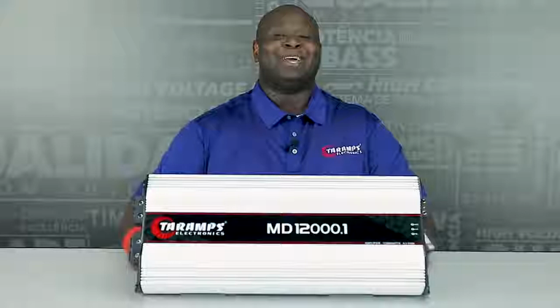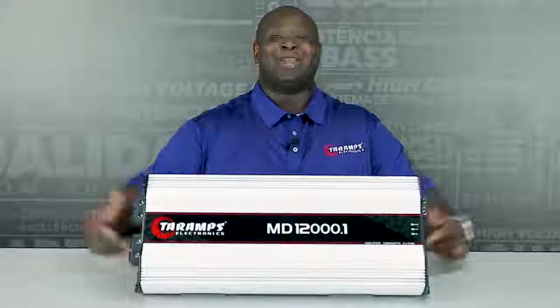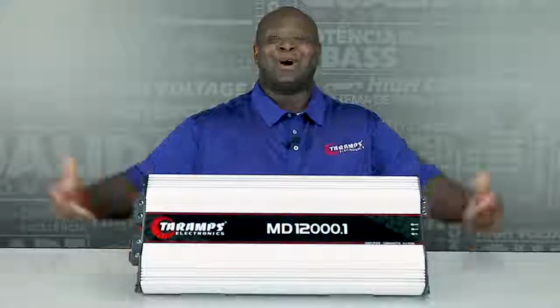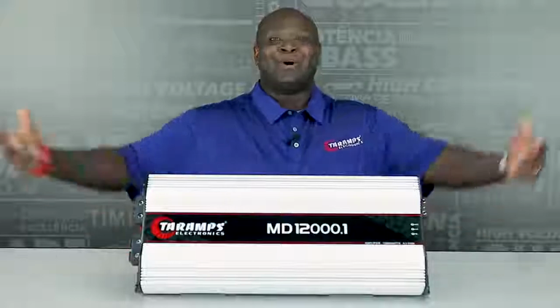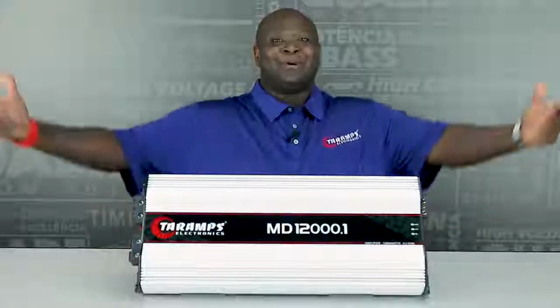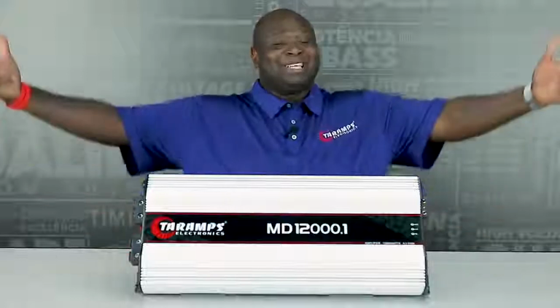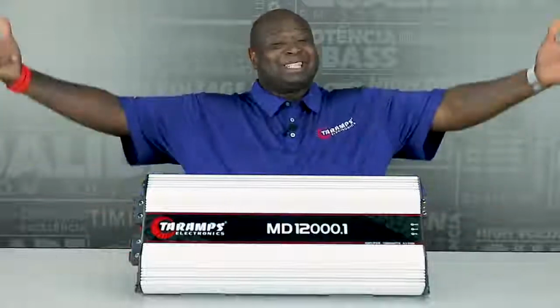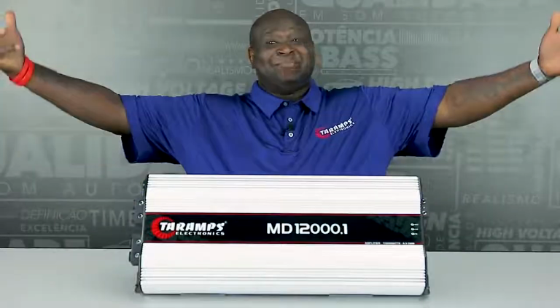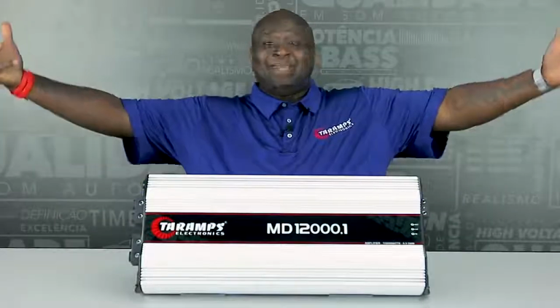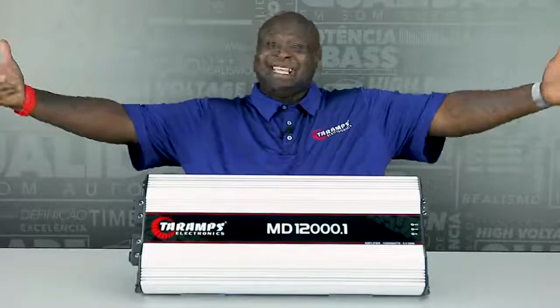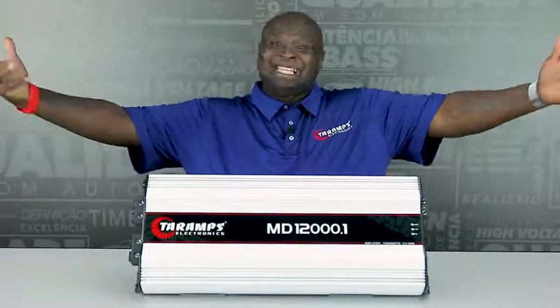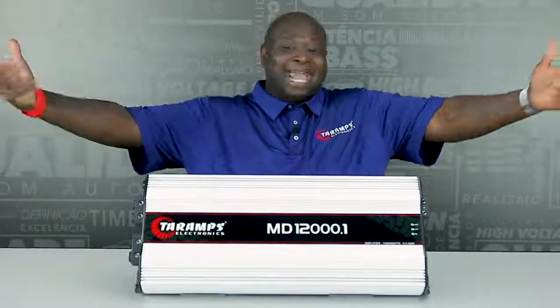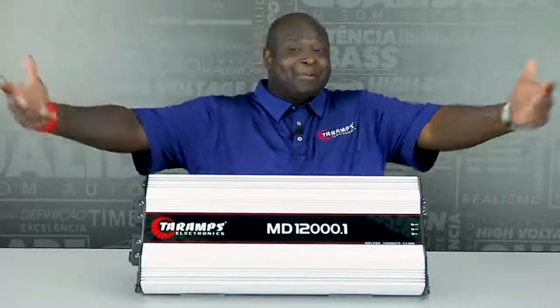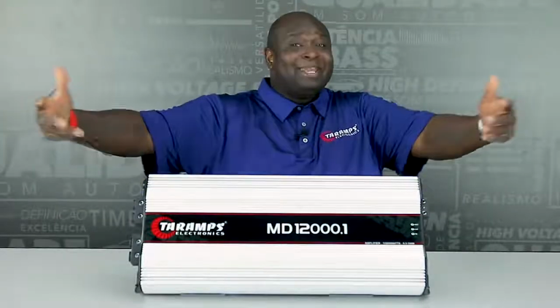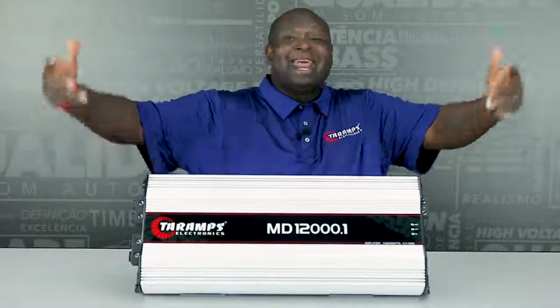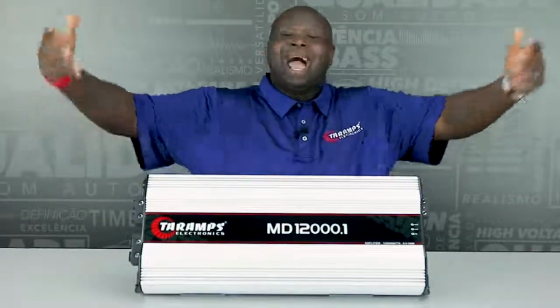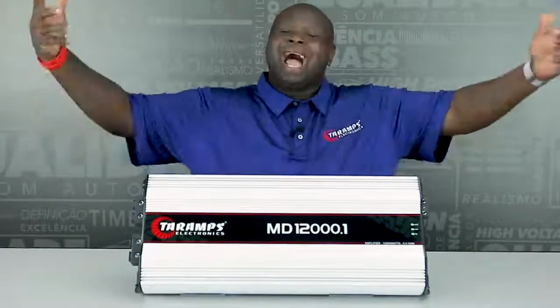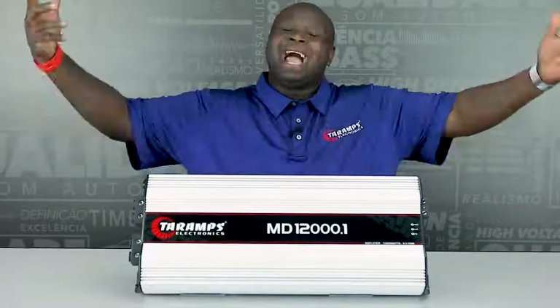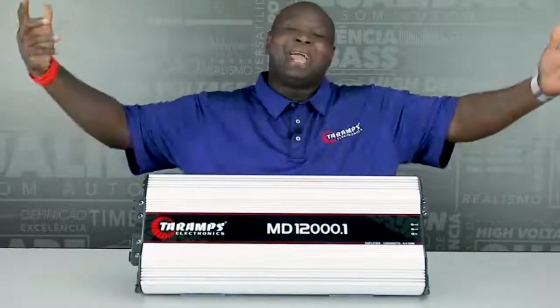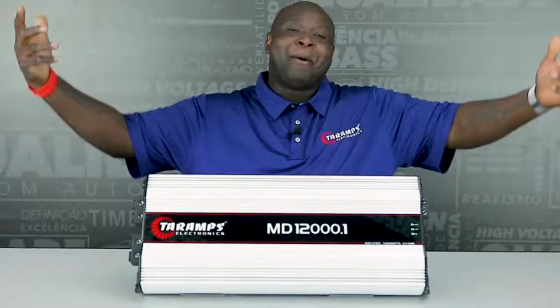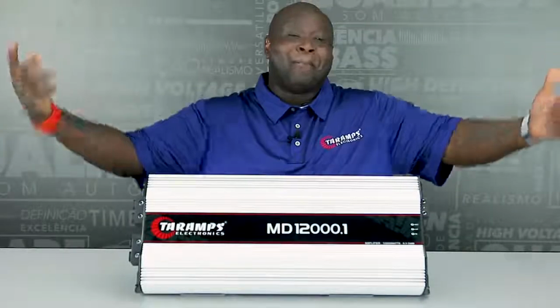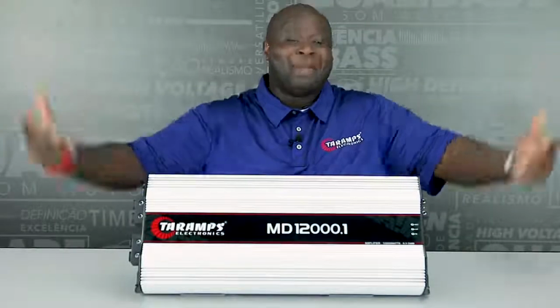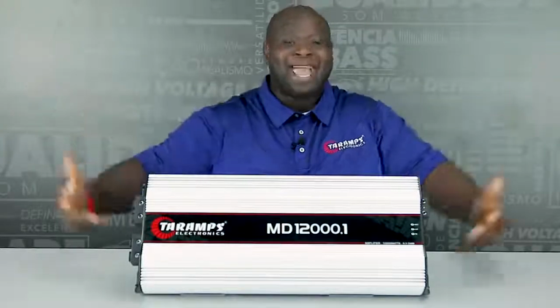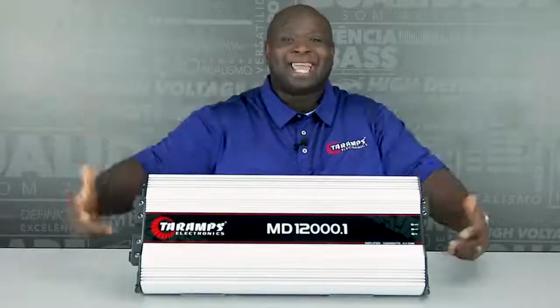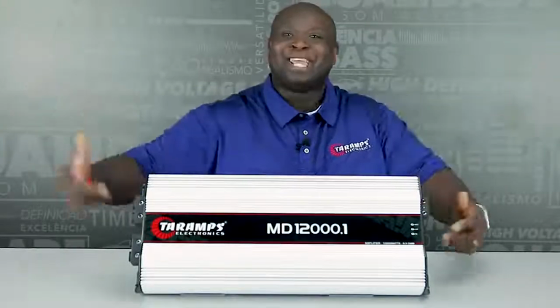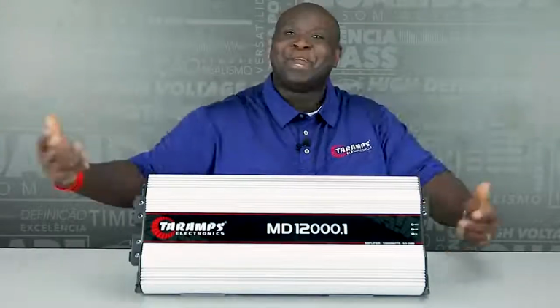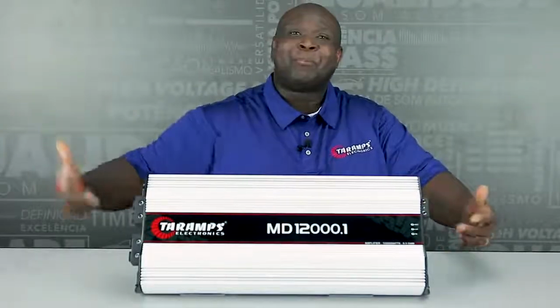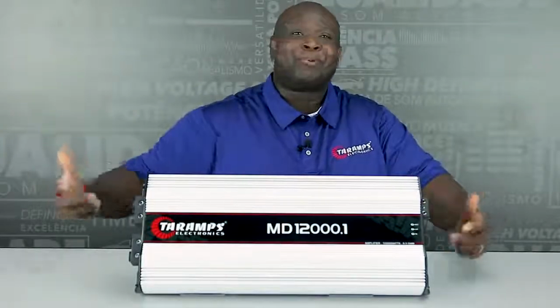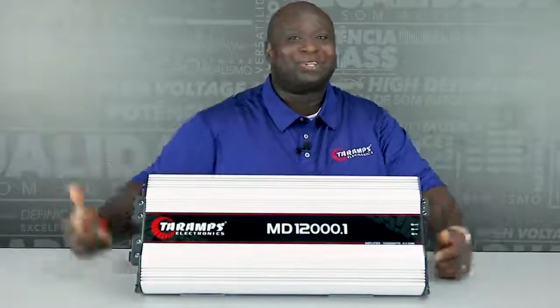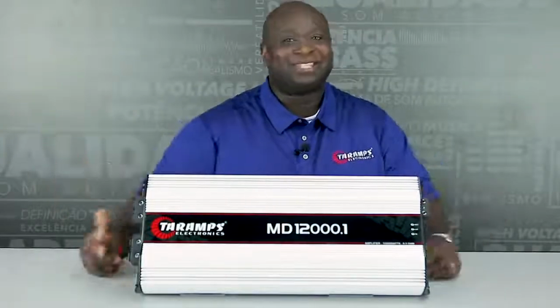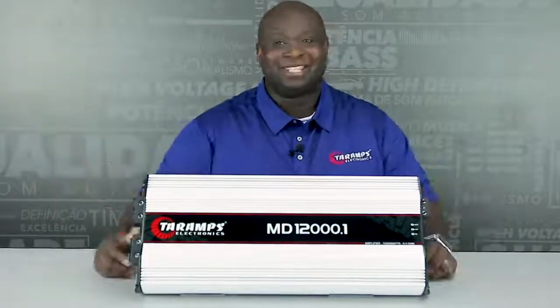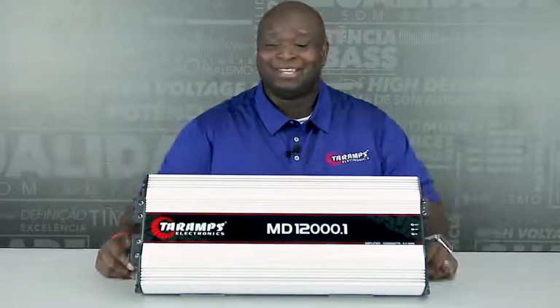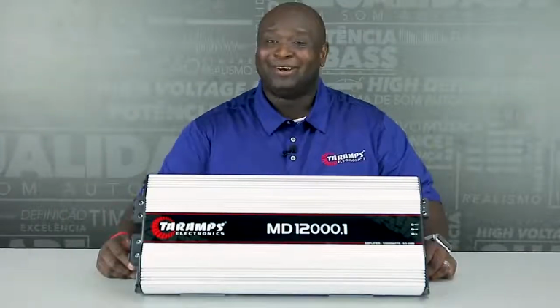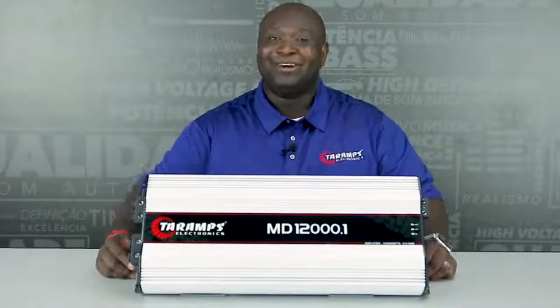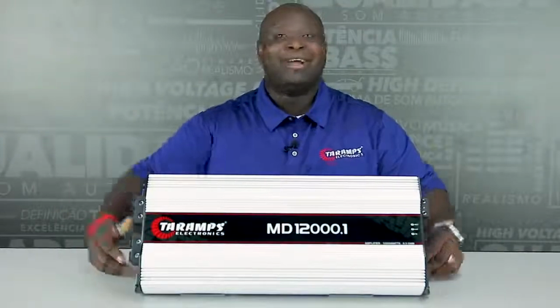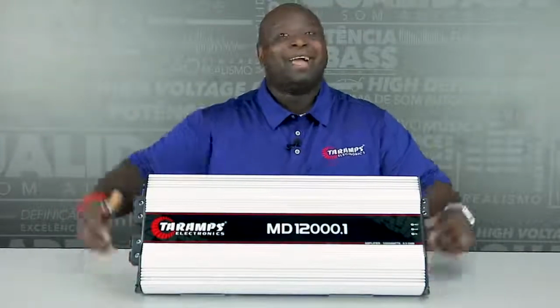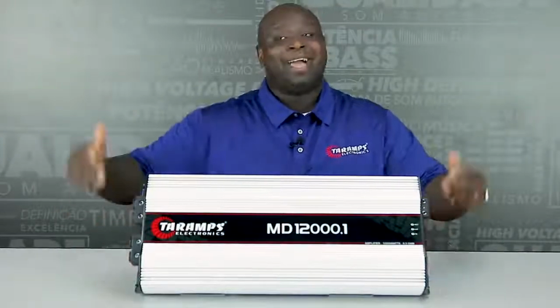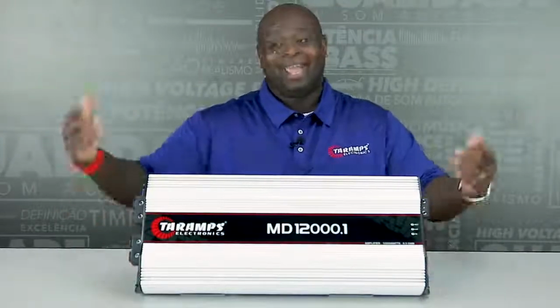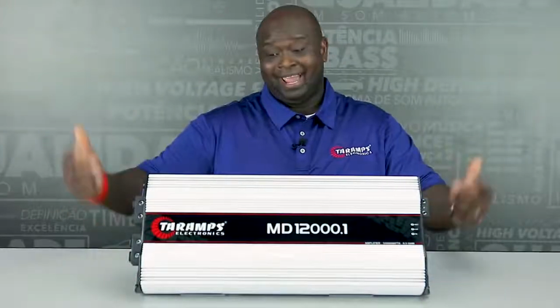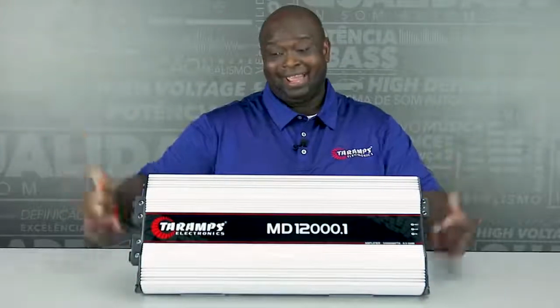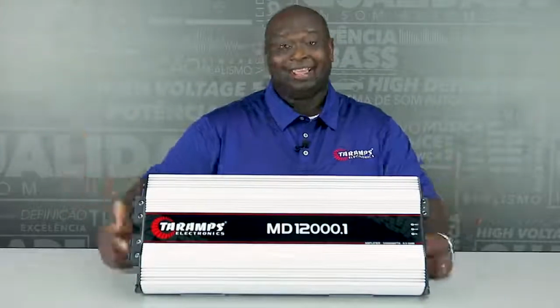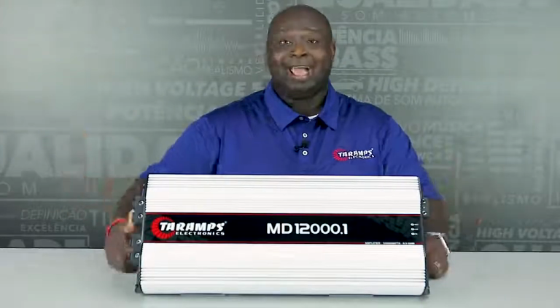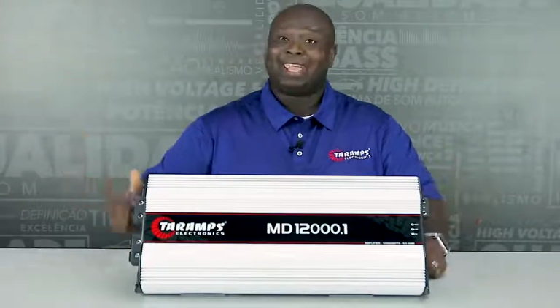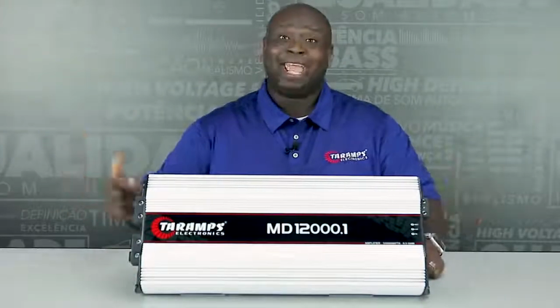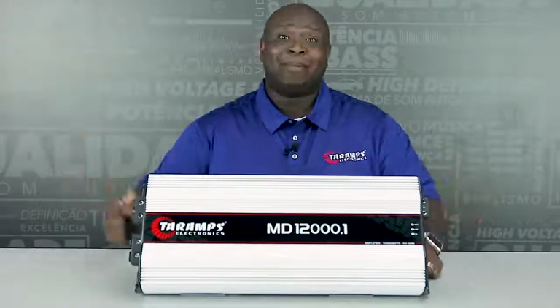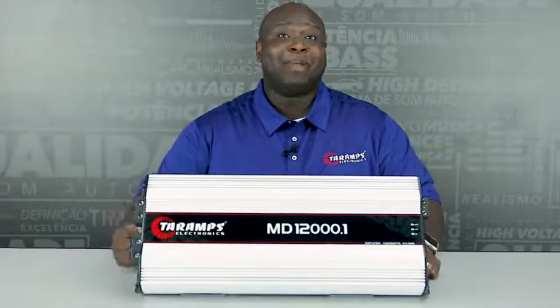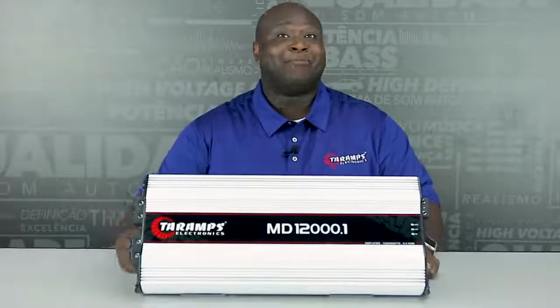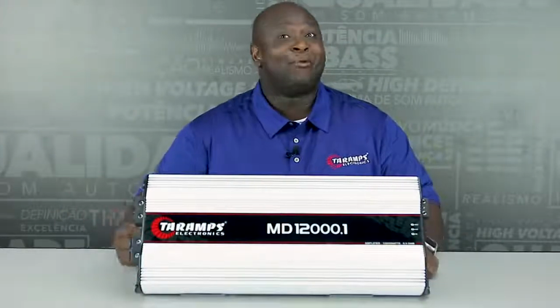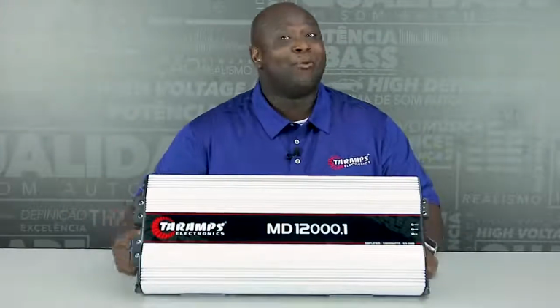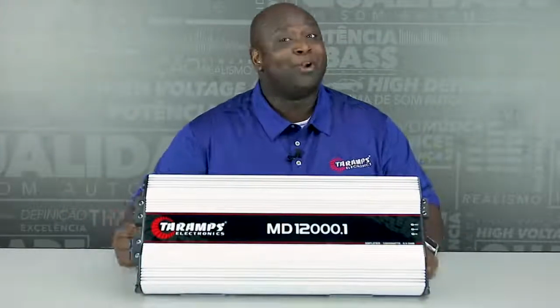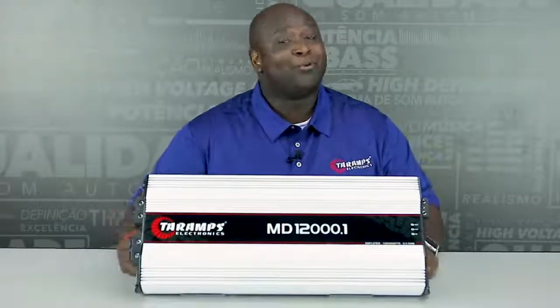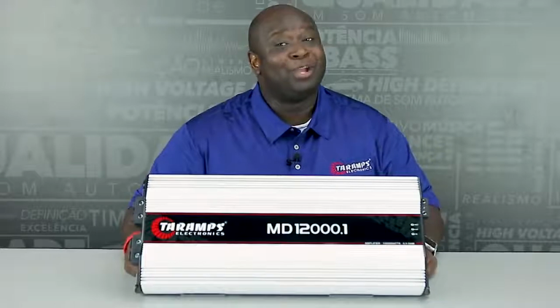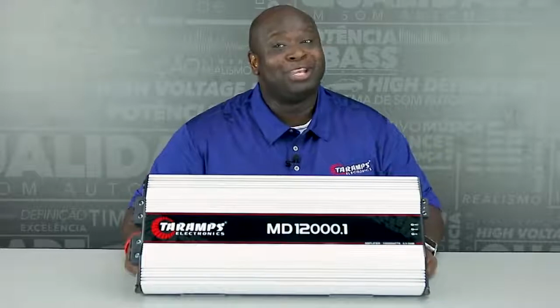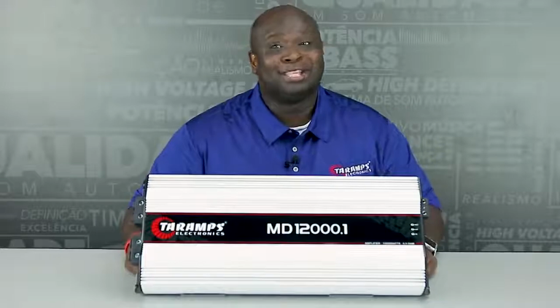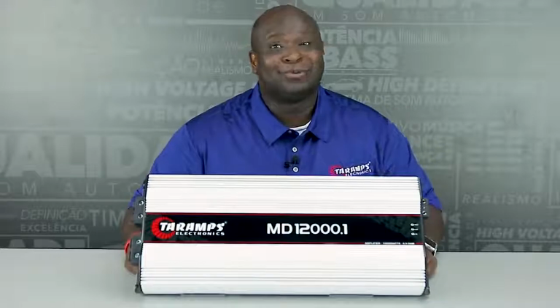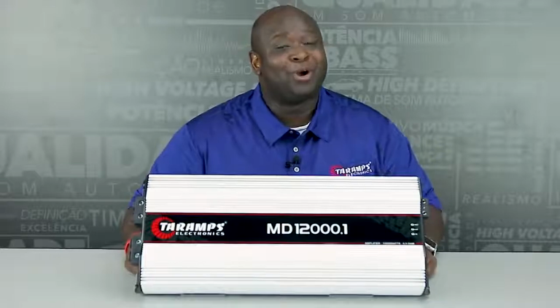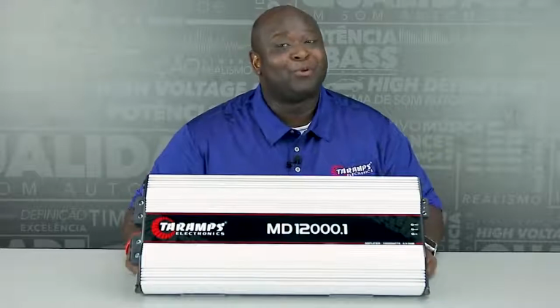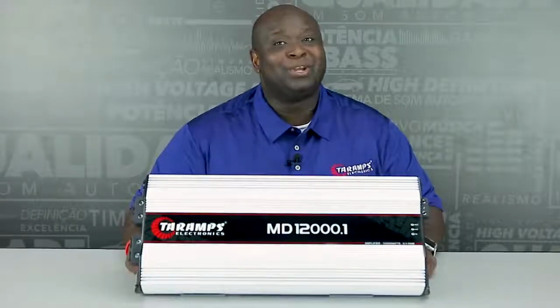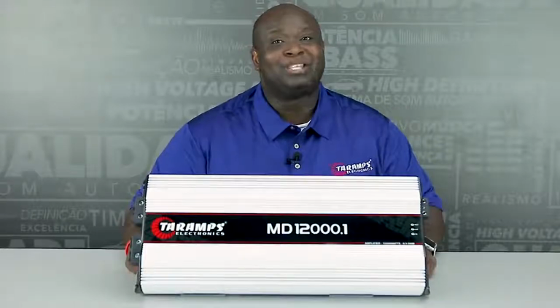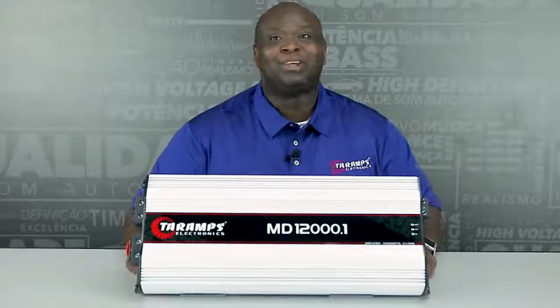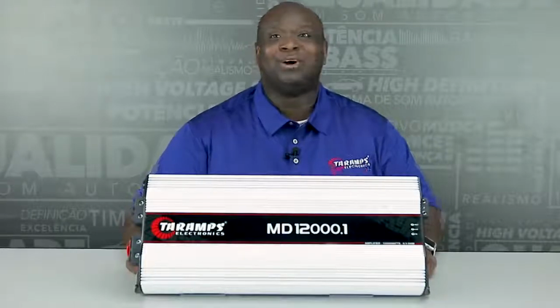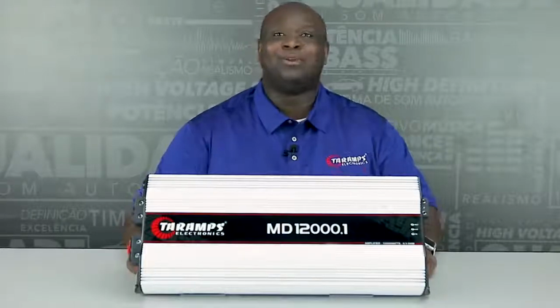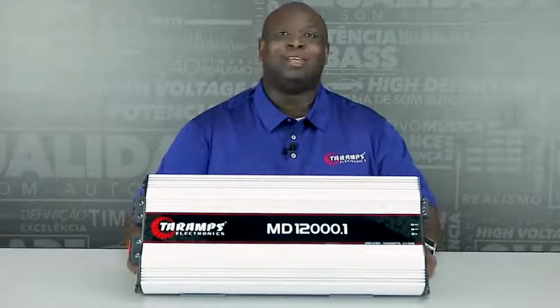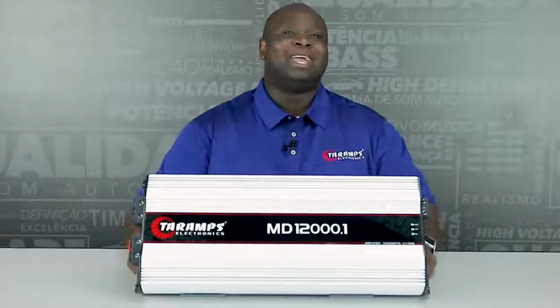Hello, it's me Damien. I am back in Brazil. I came back for one reason, one reason only.